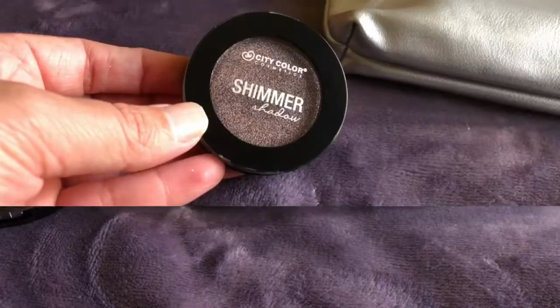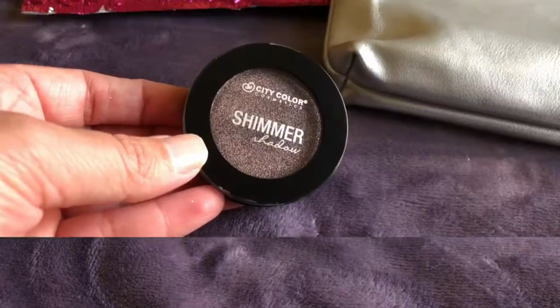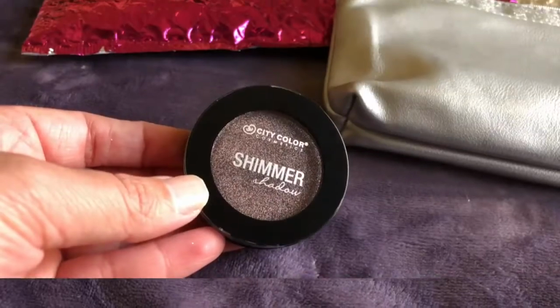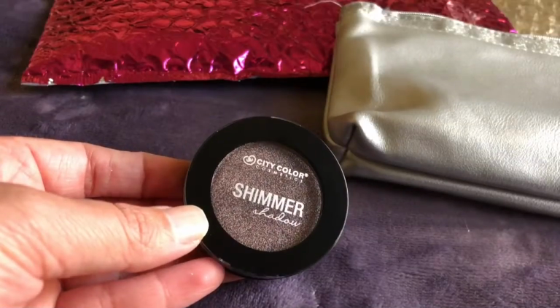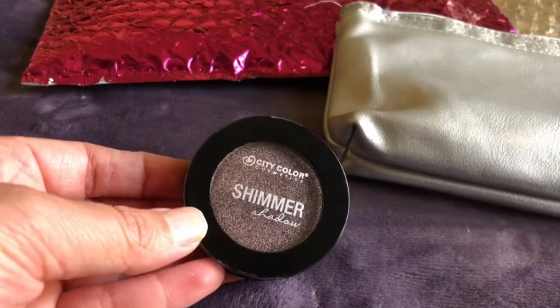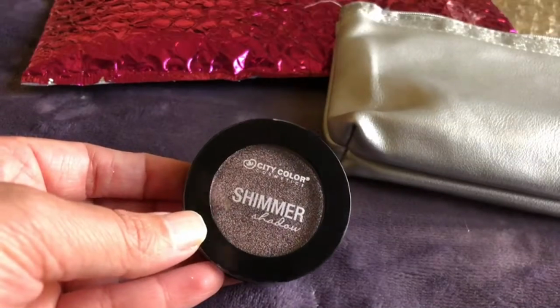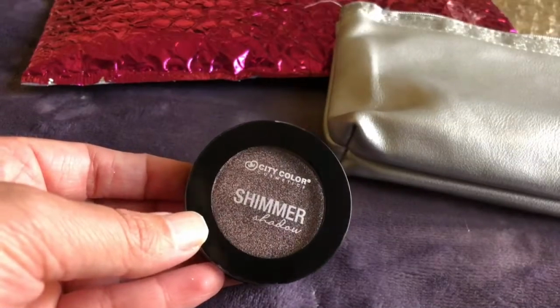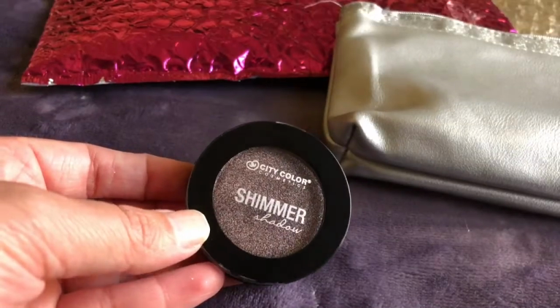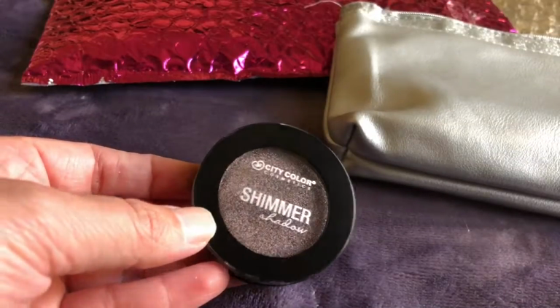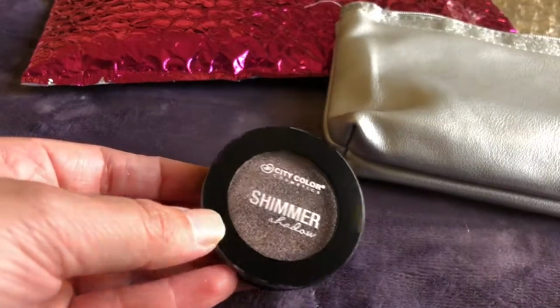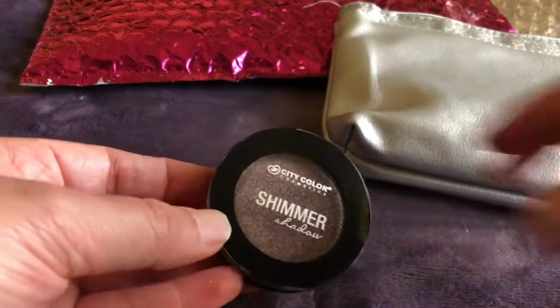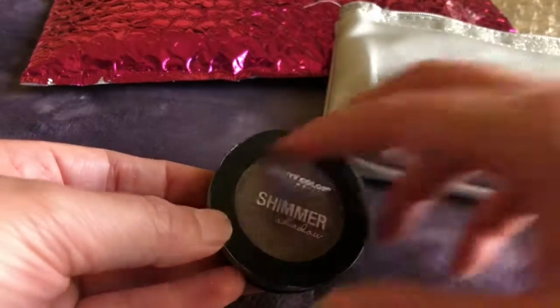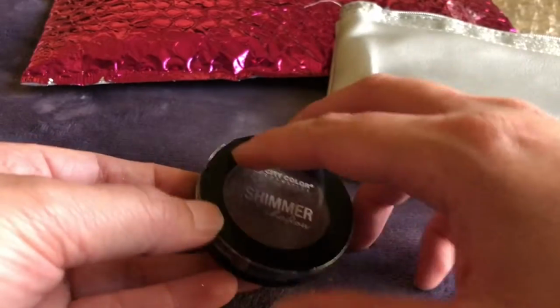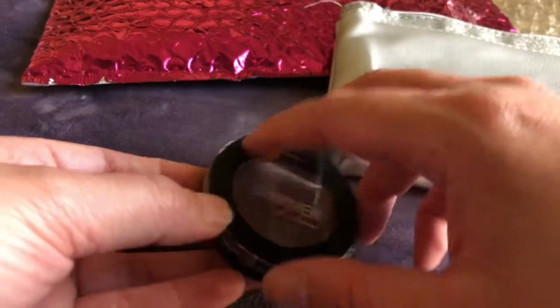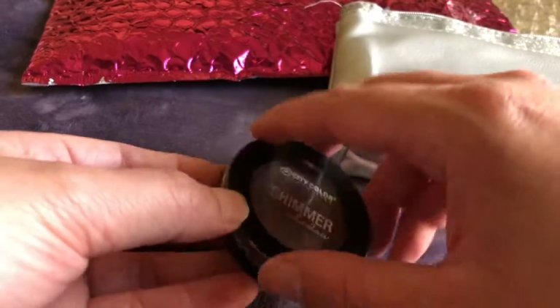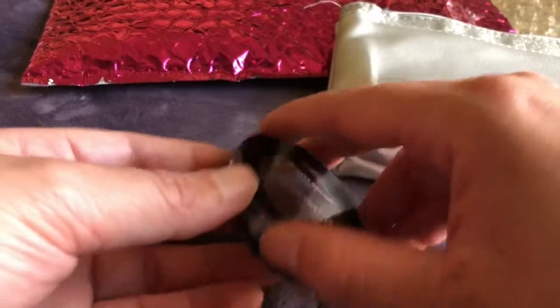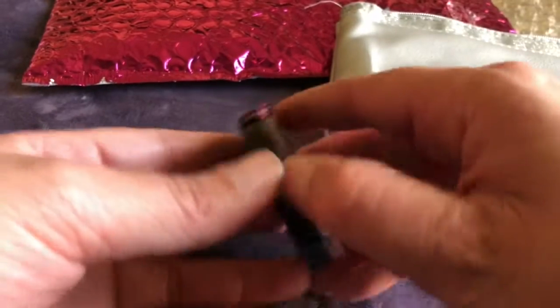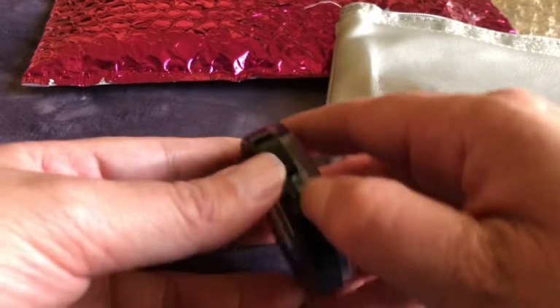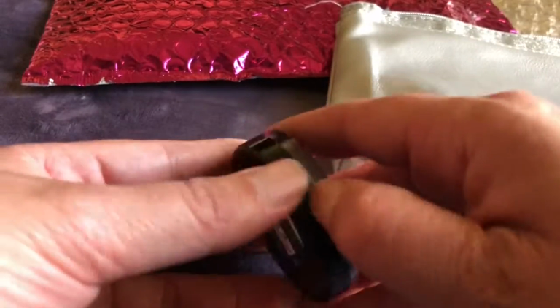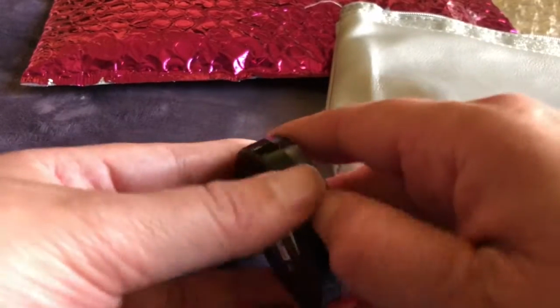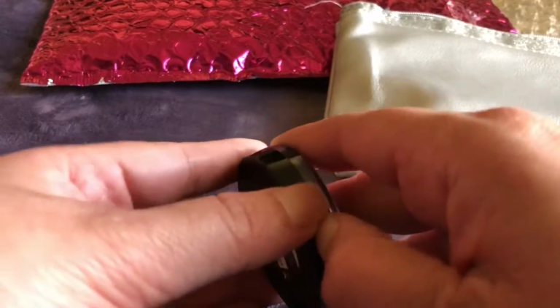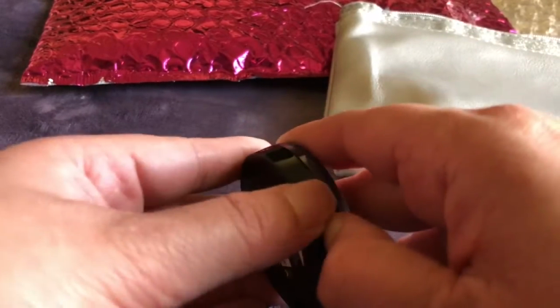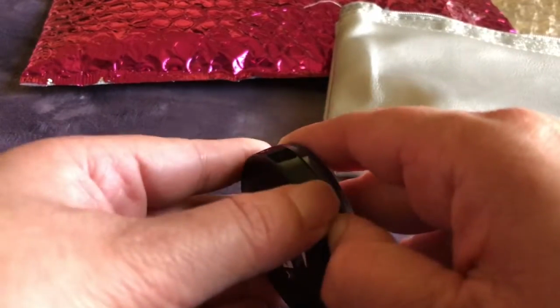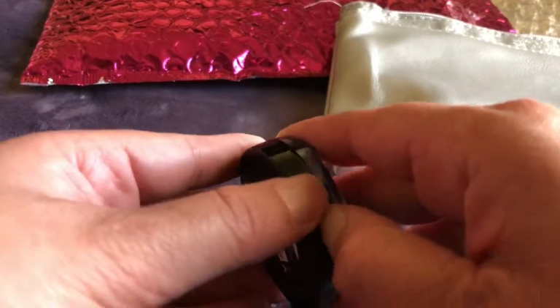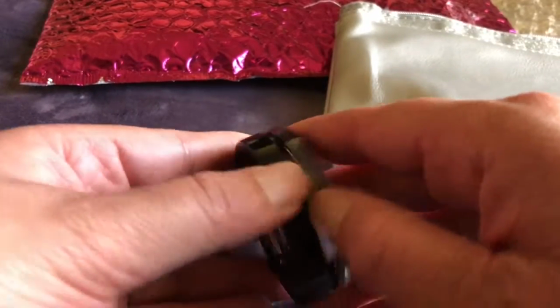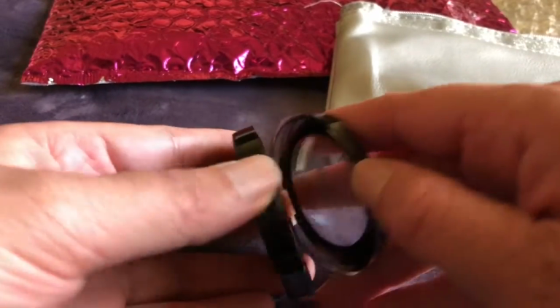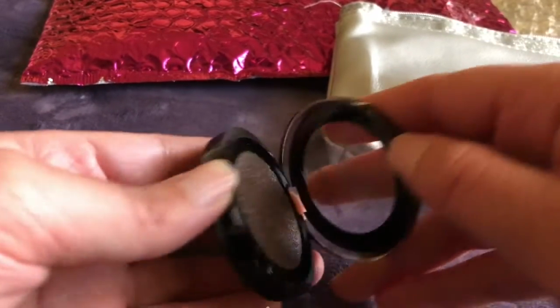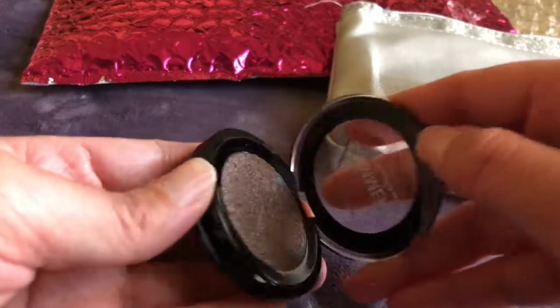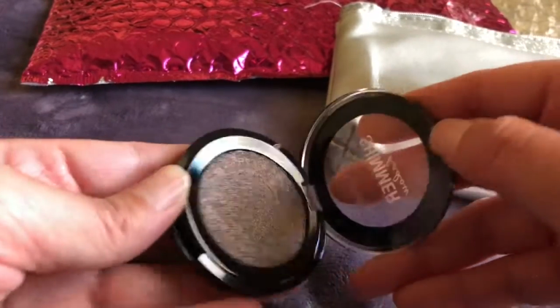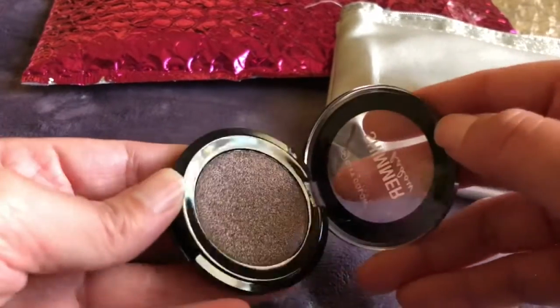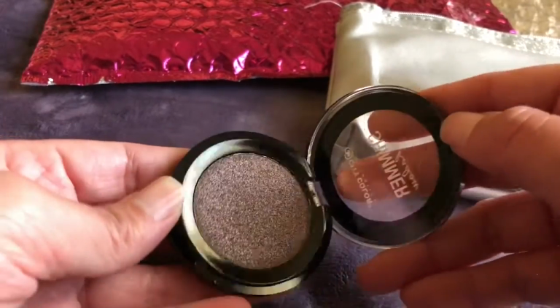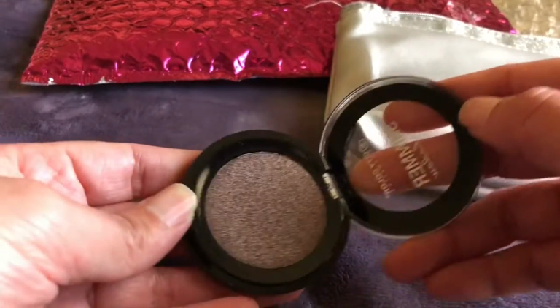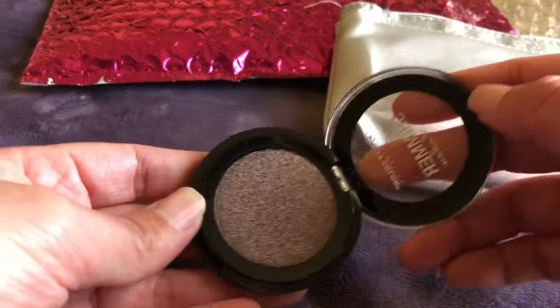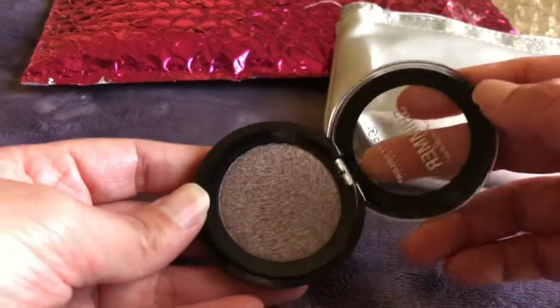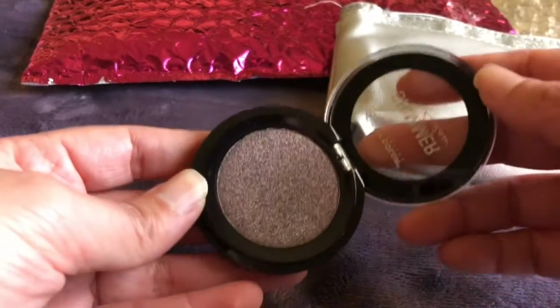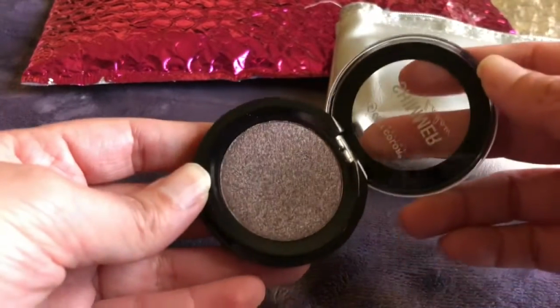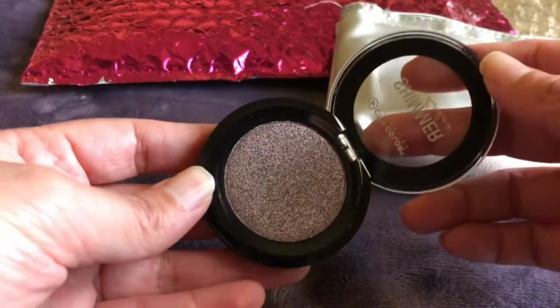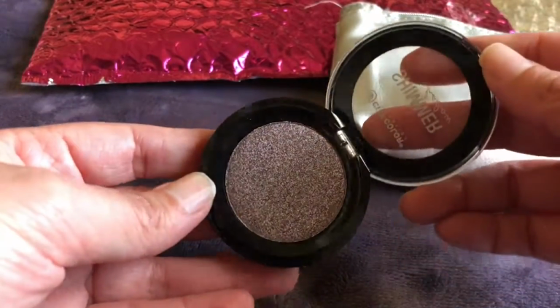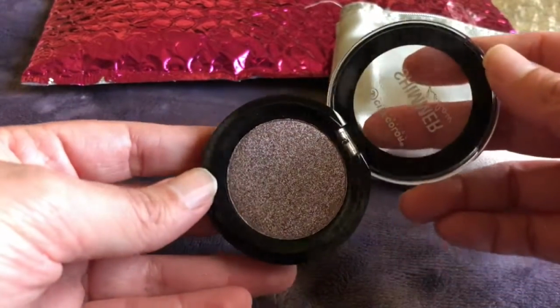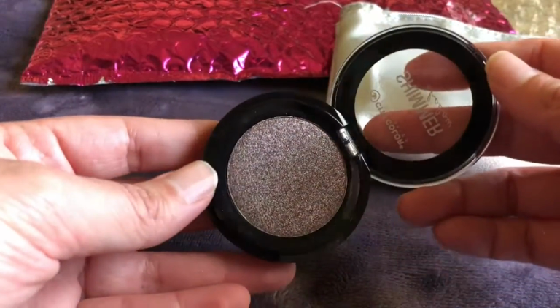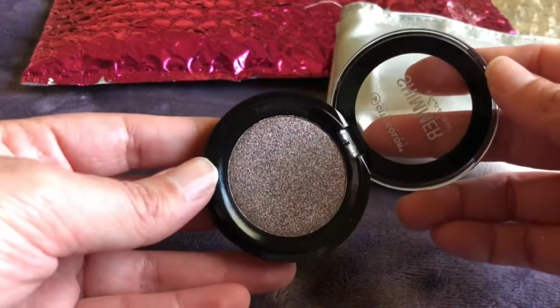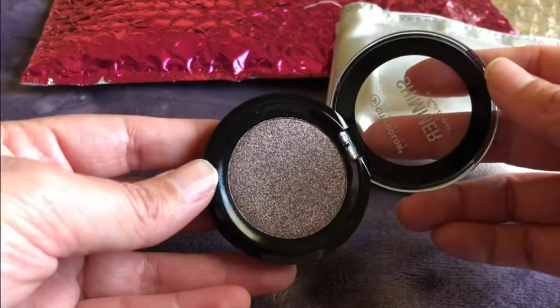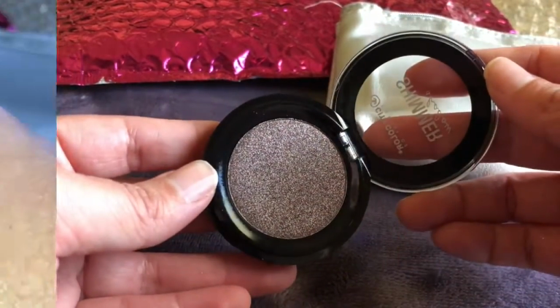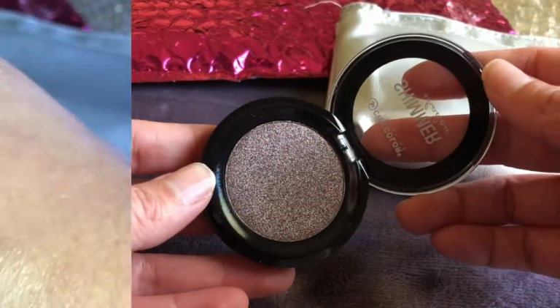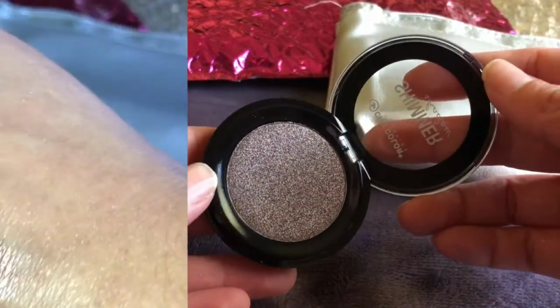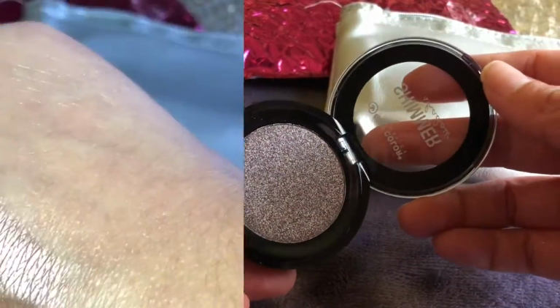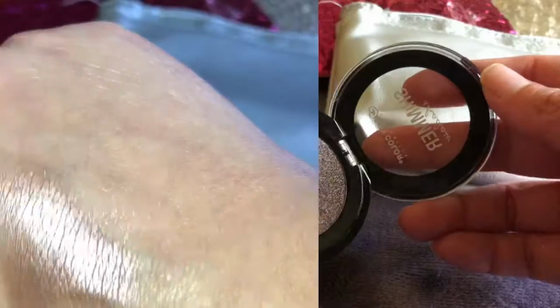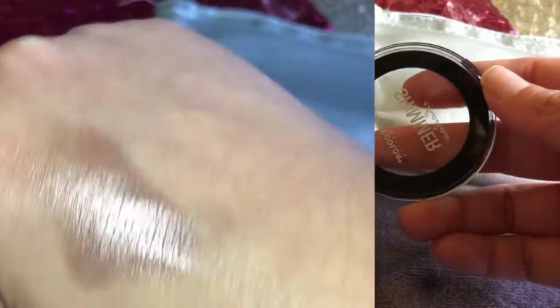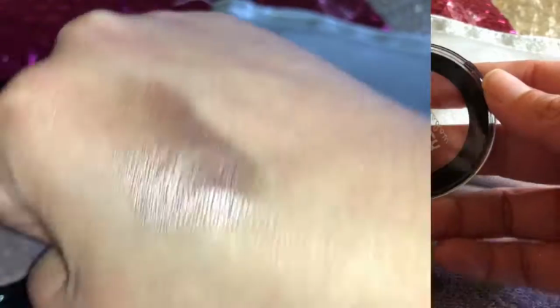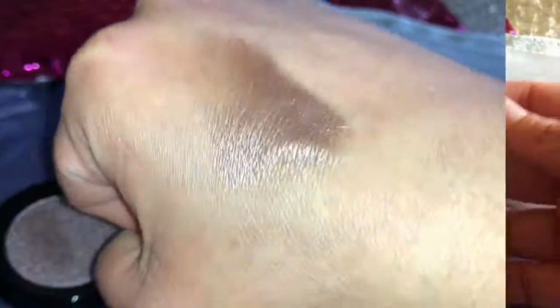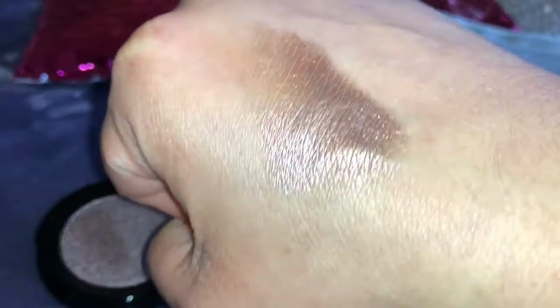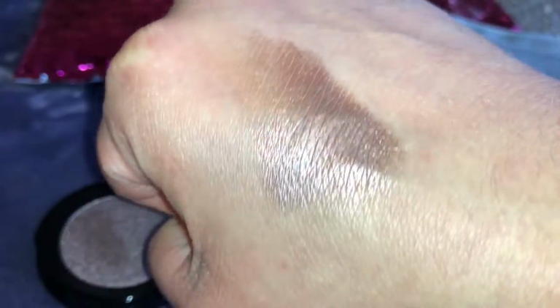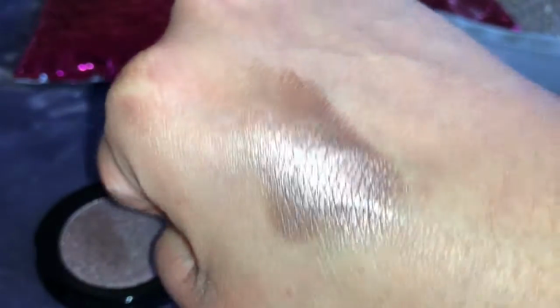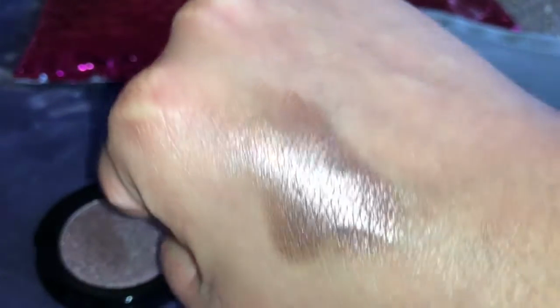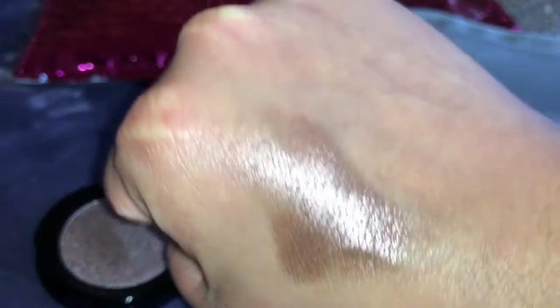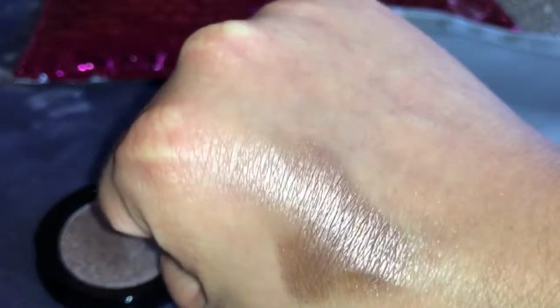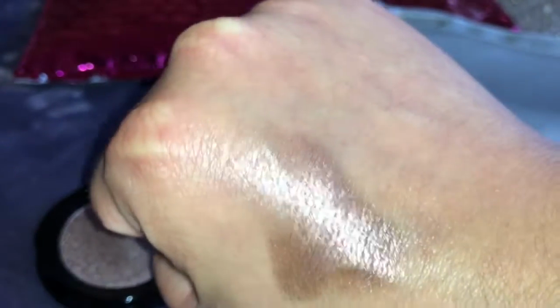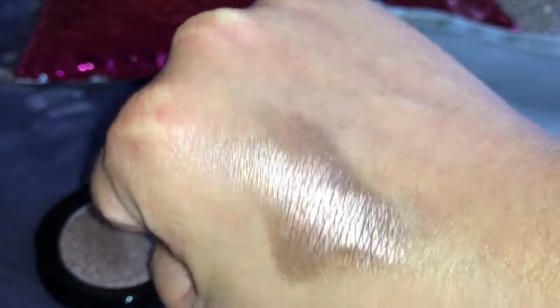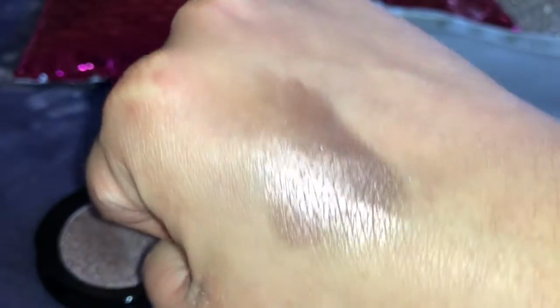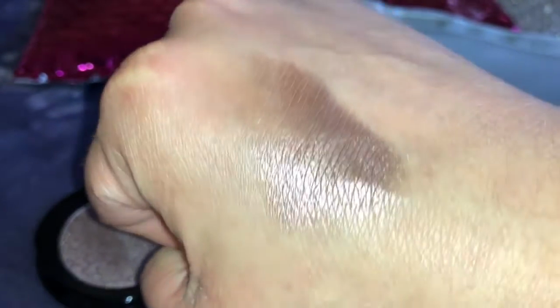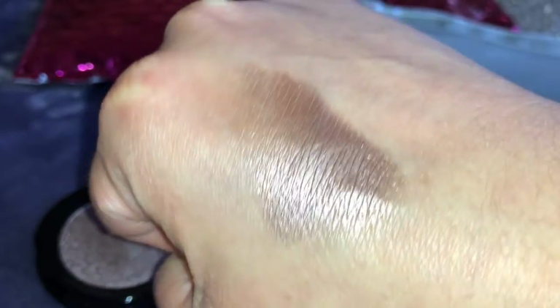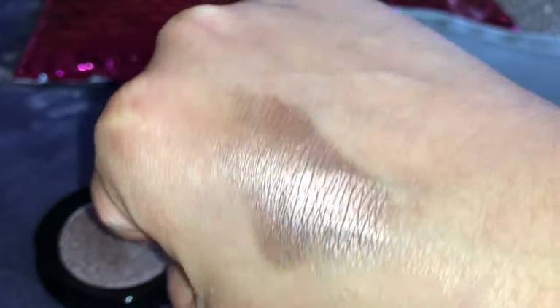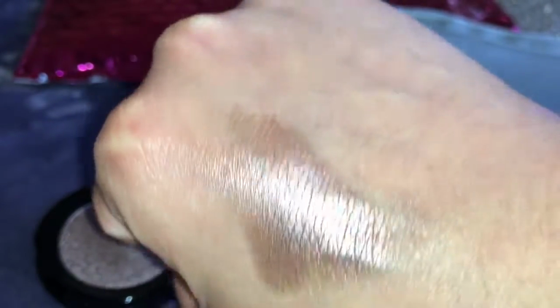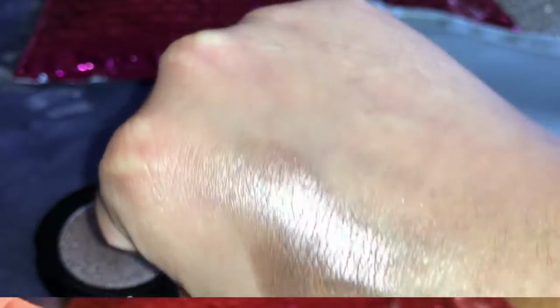Next up is this eyeshadow from City Color in the shade All Eyes on Me. Here's a swatch of it.